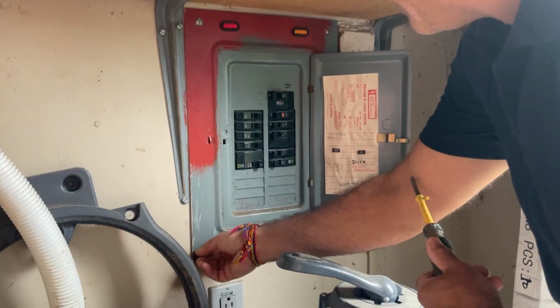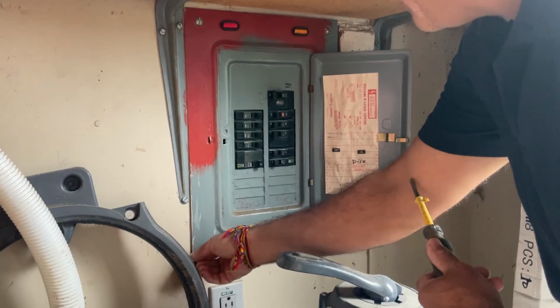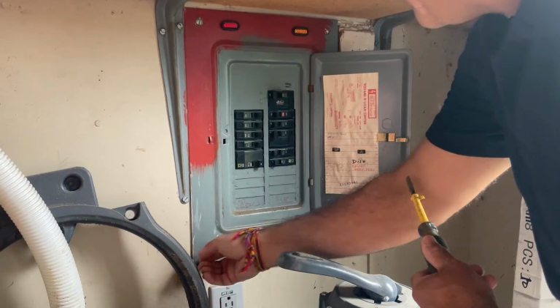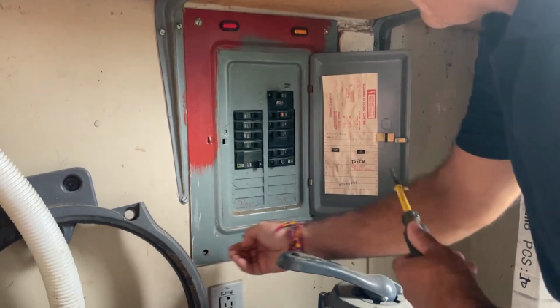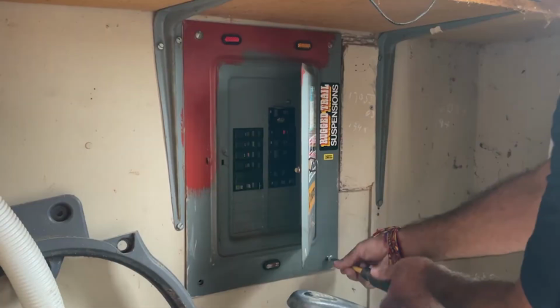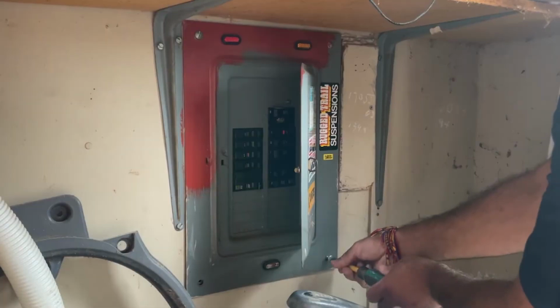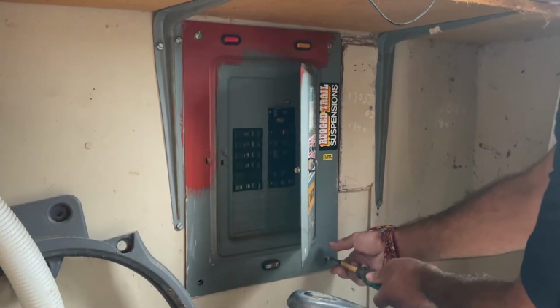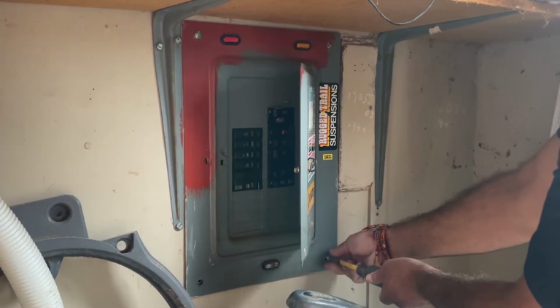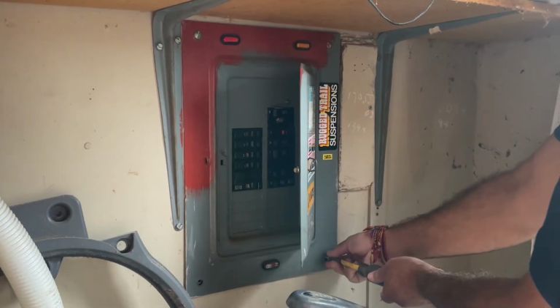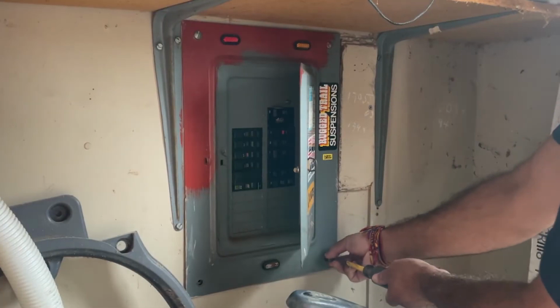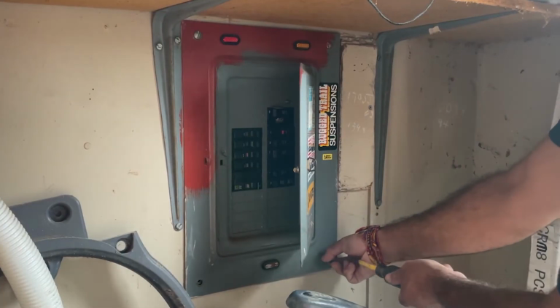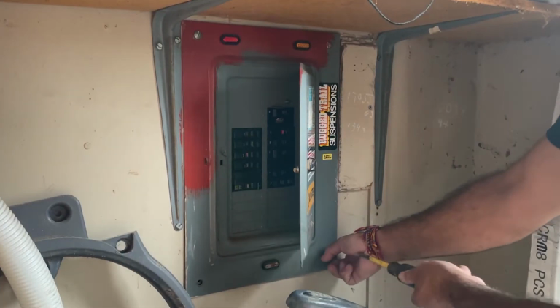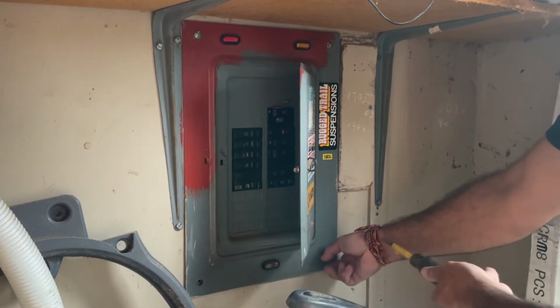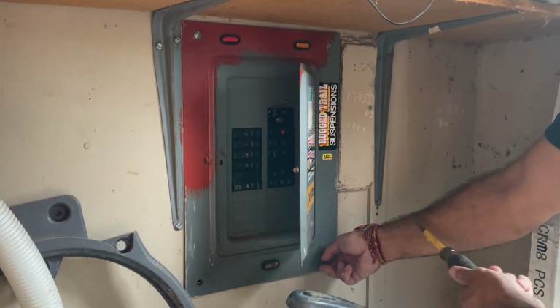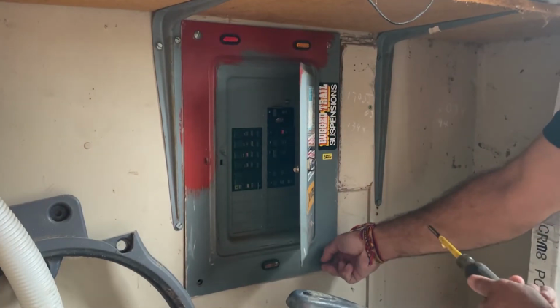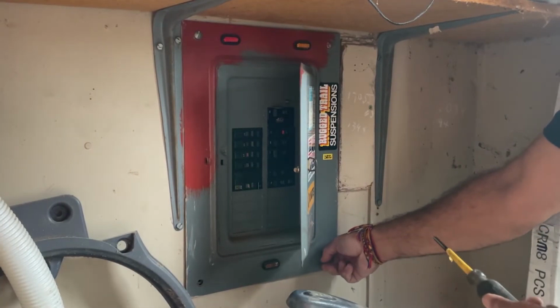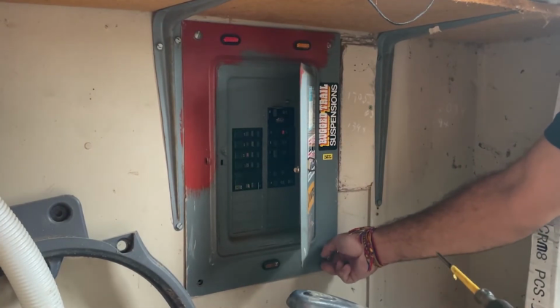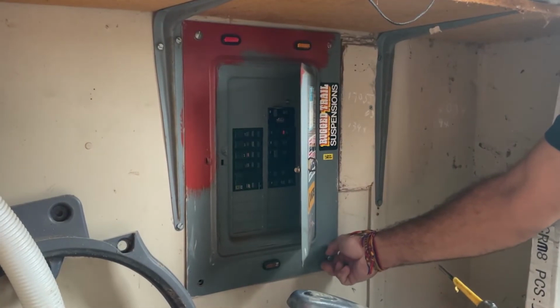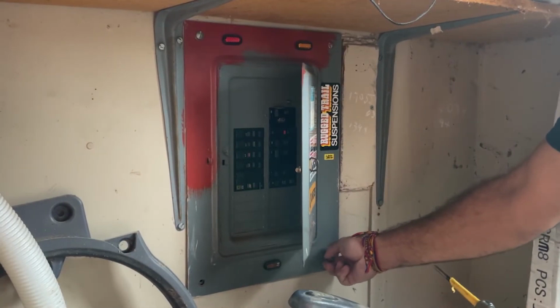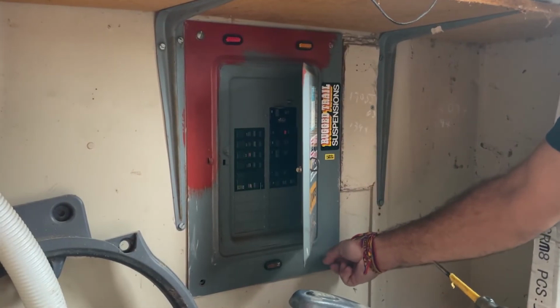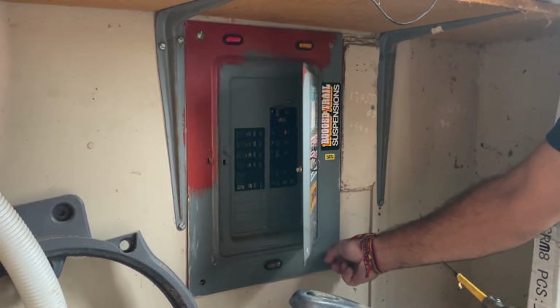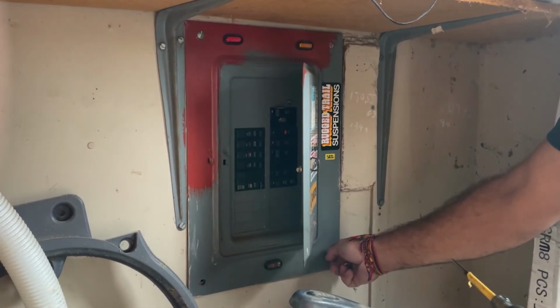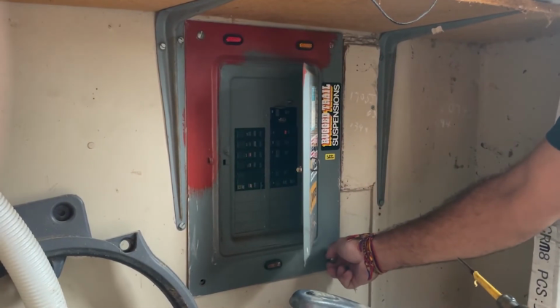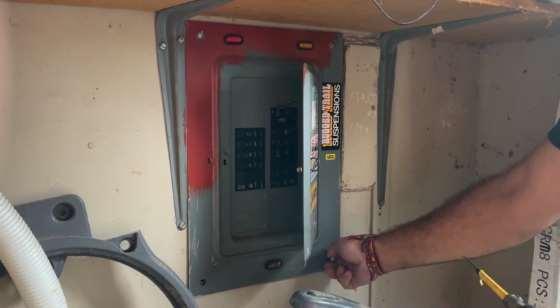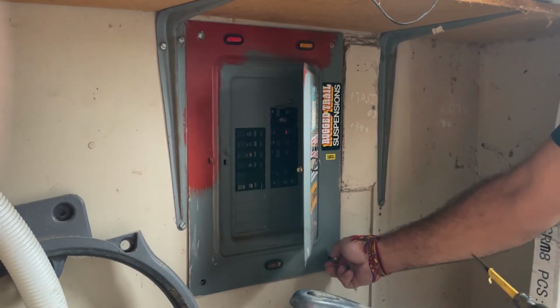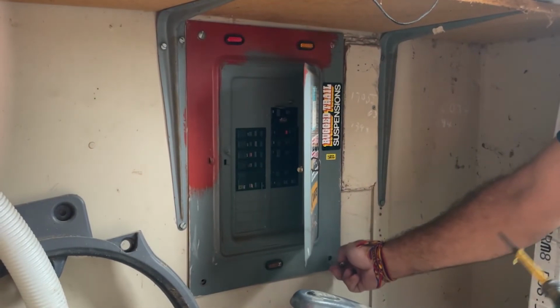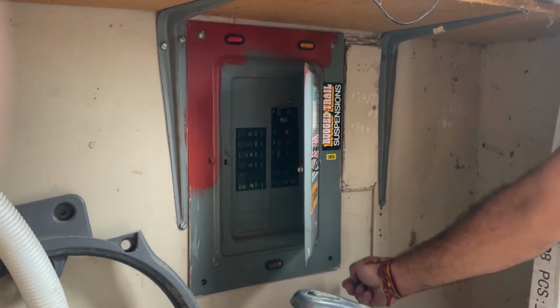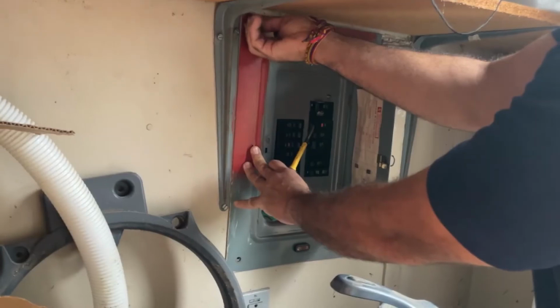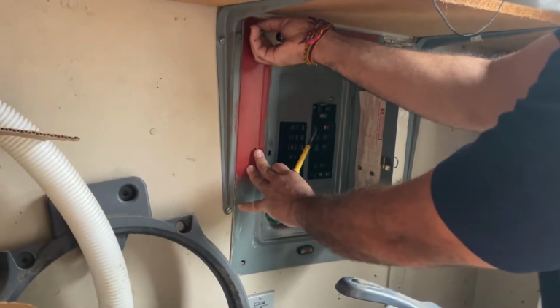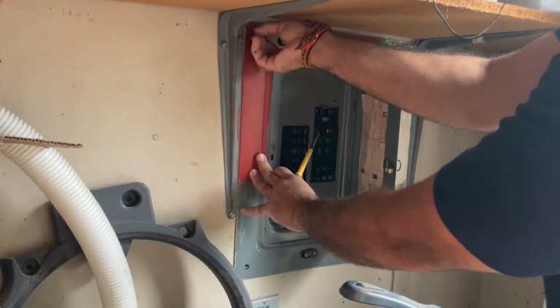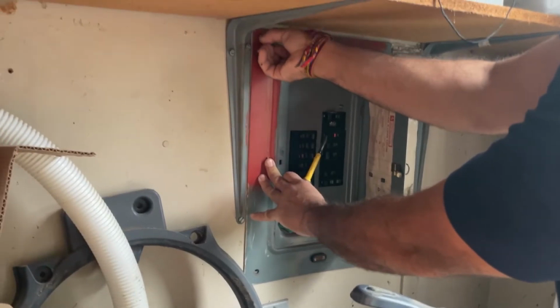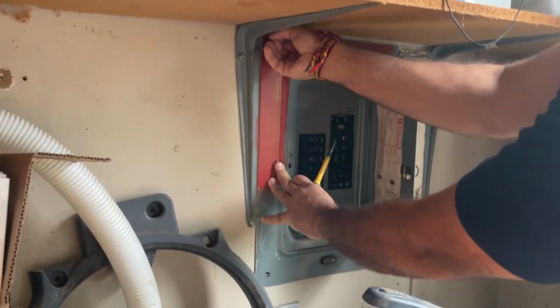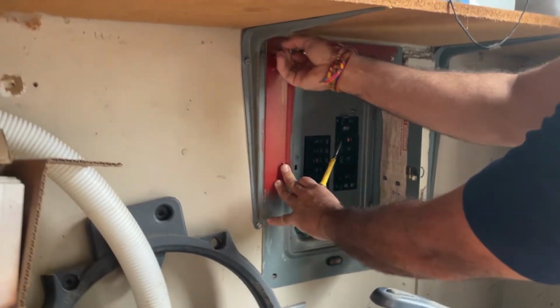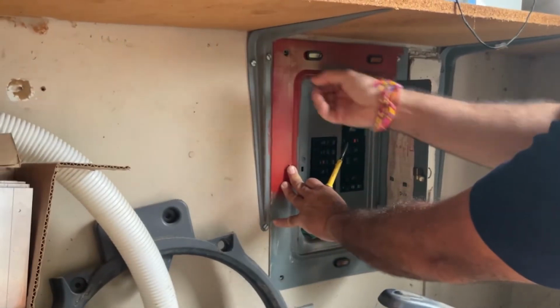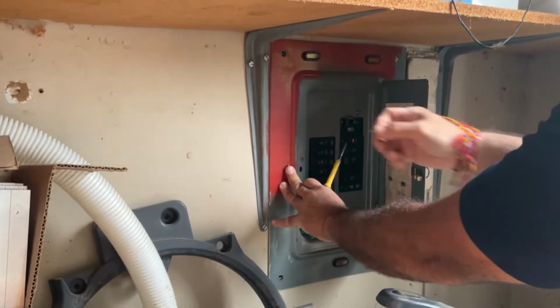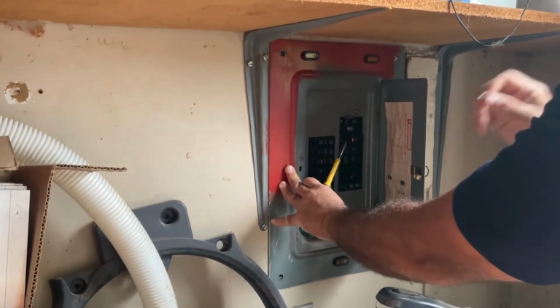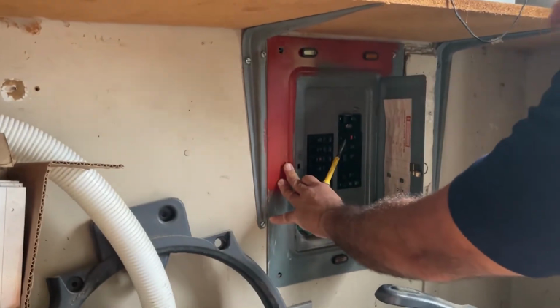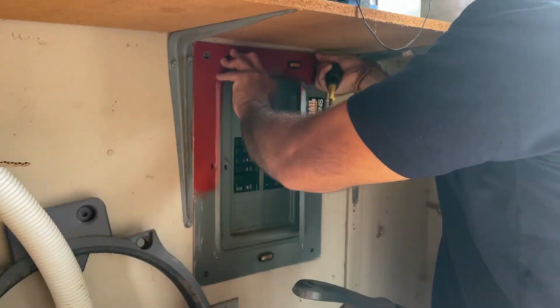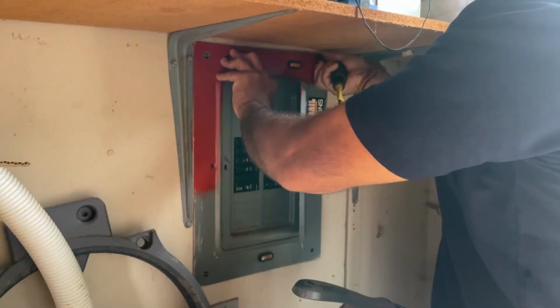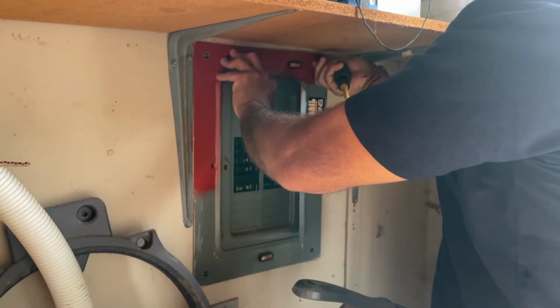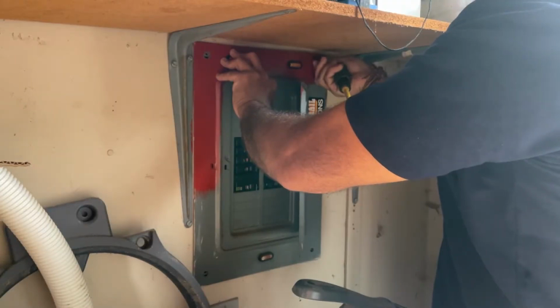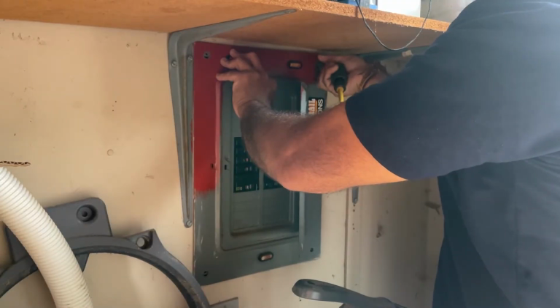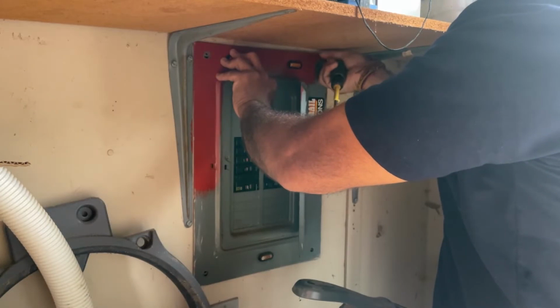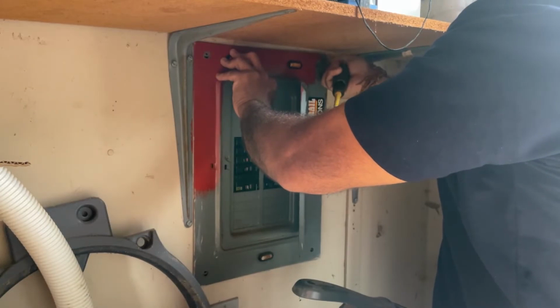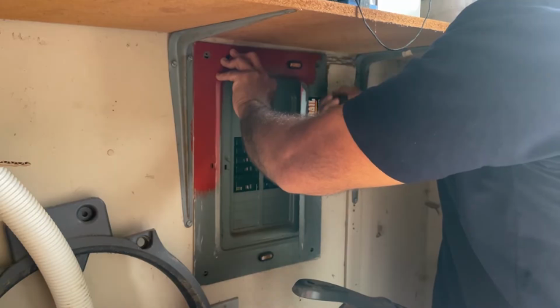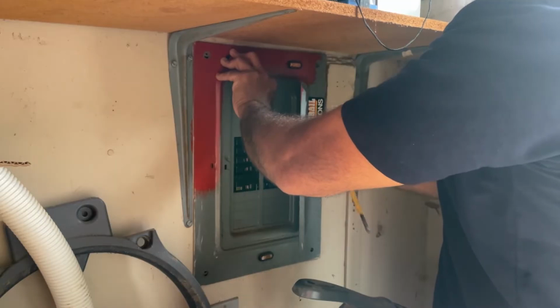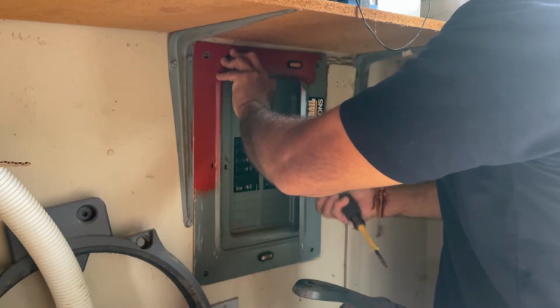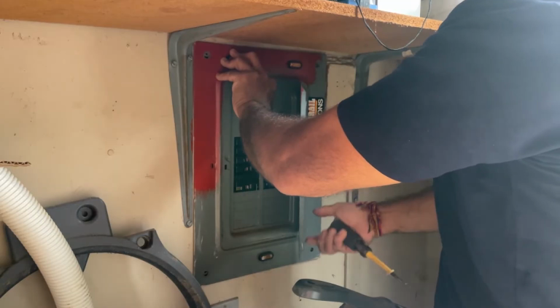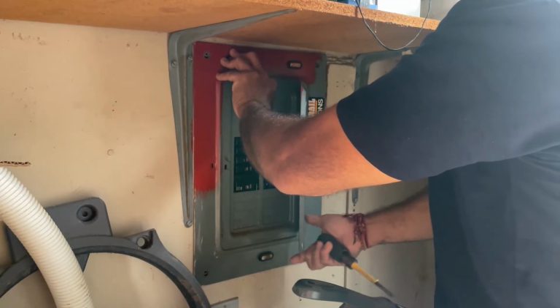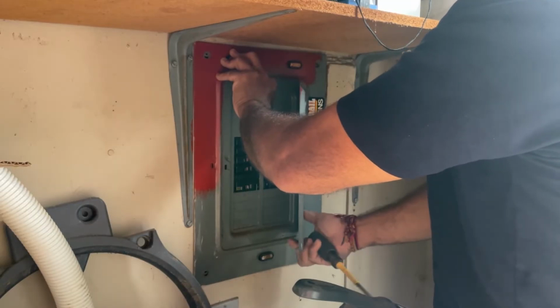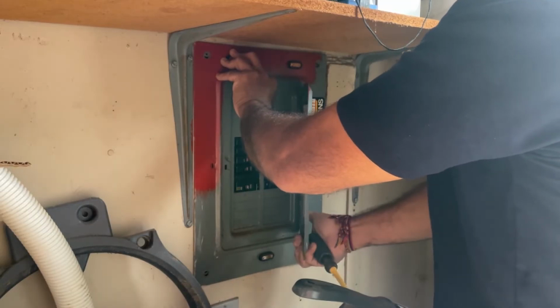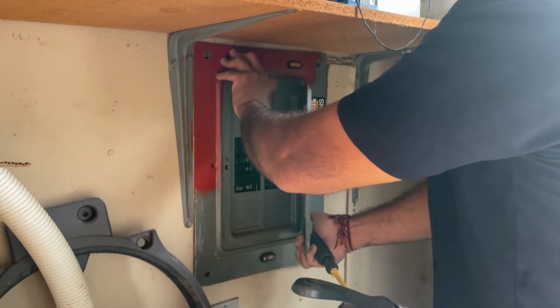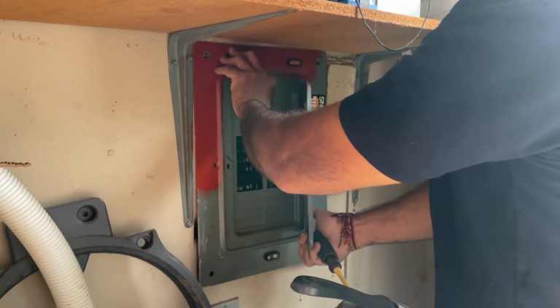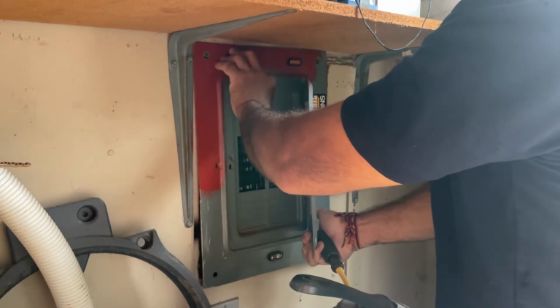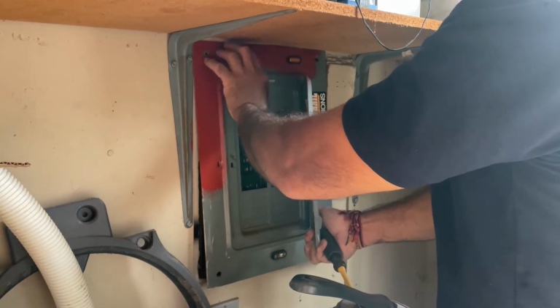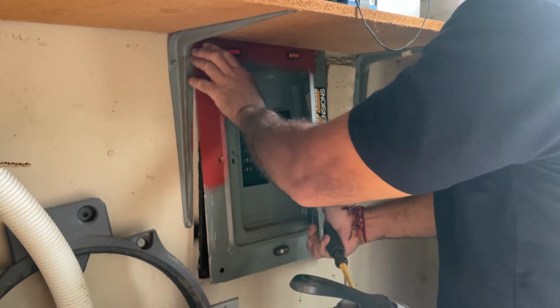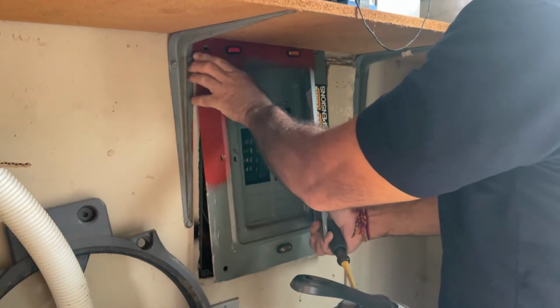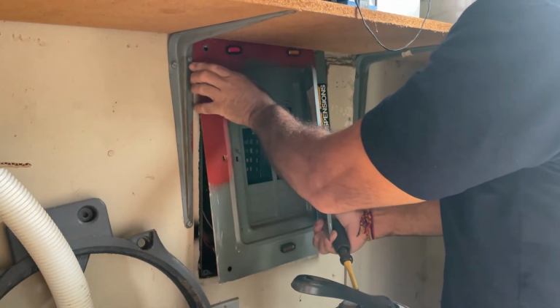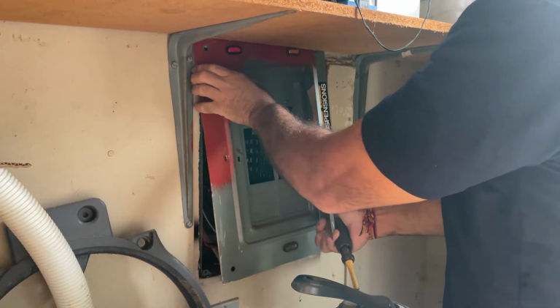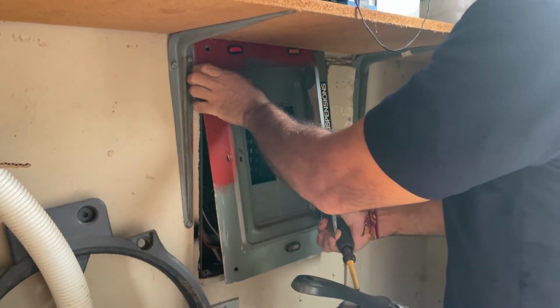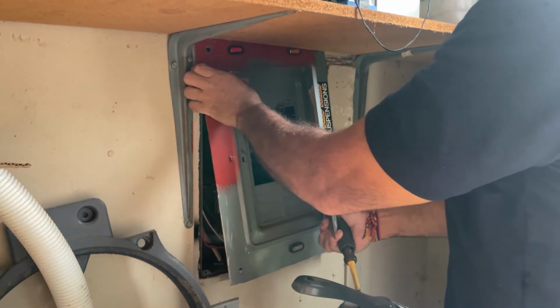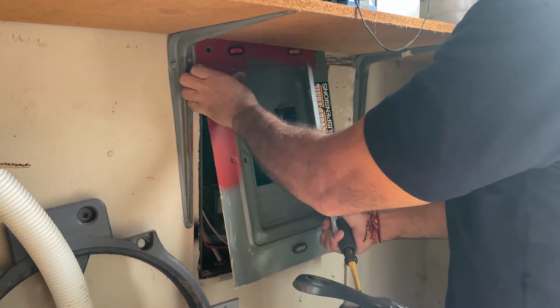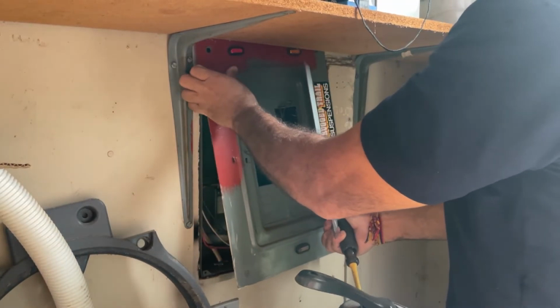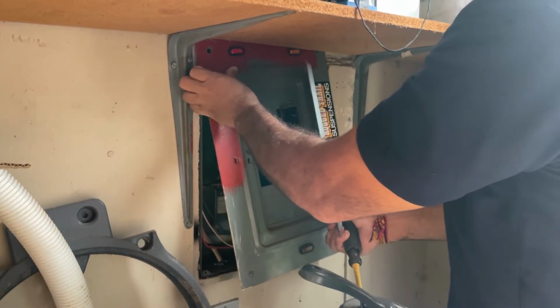To change a circuit breaker, you start by removing the electrical panel's cover. There should be four screws, one on each corner of the panel.